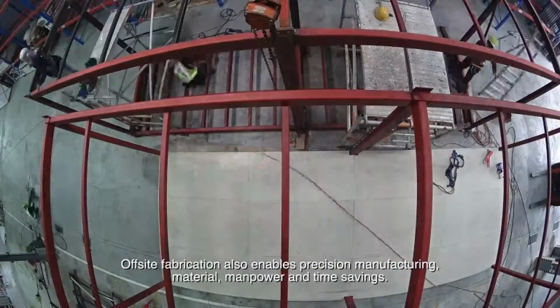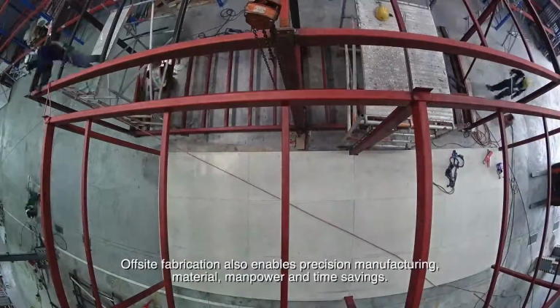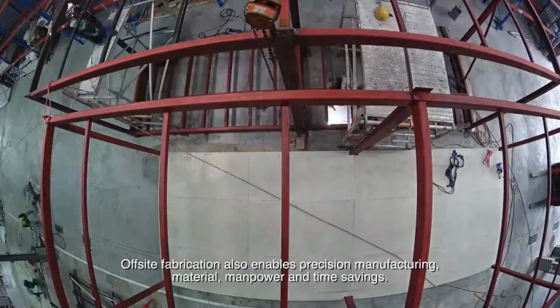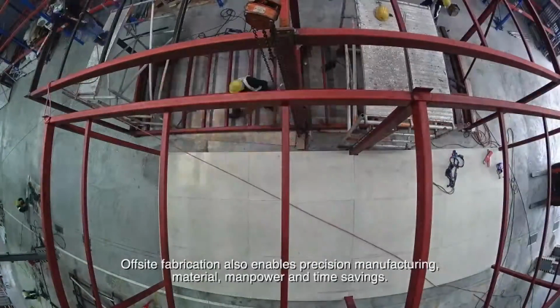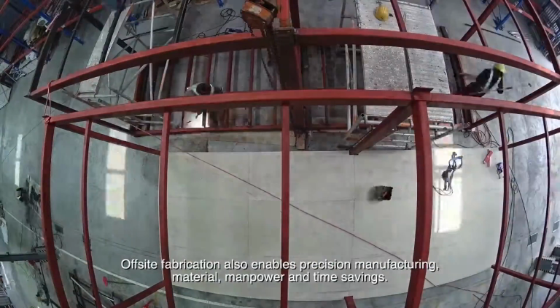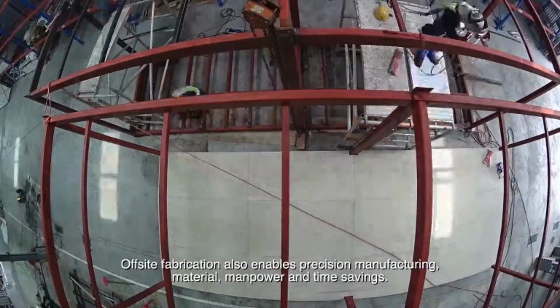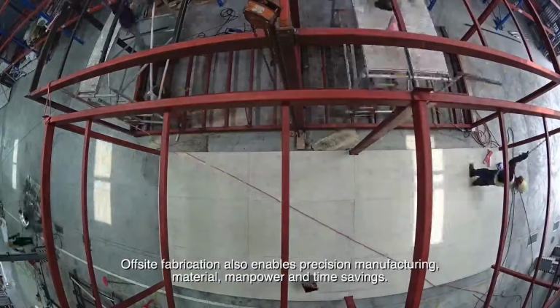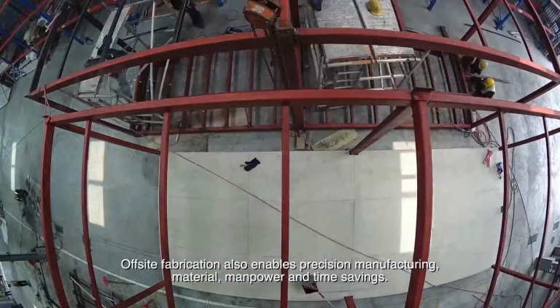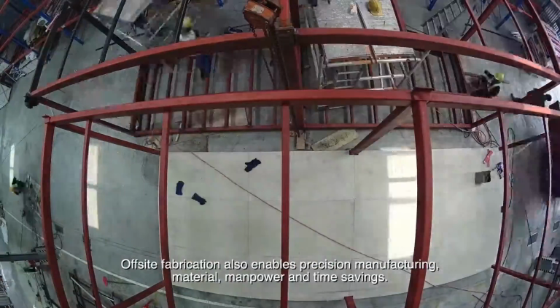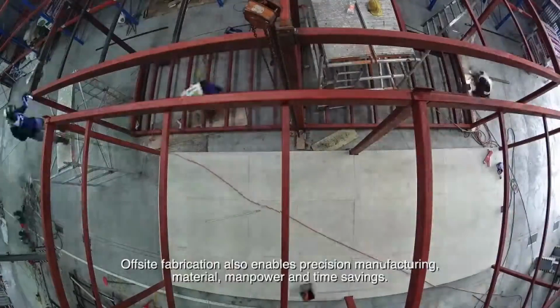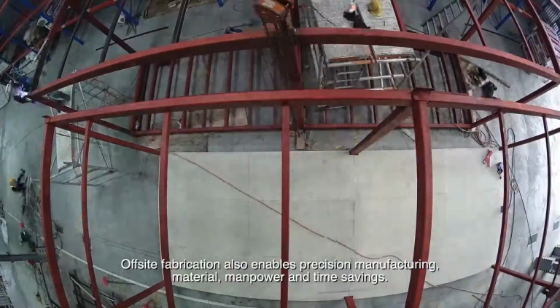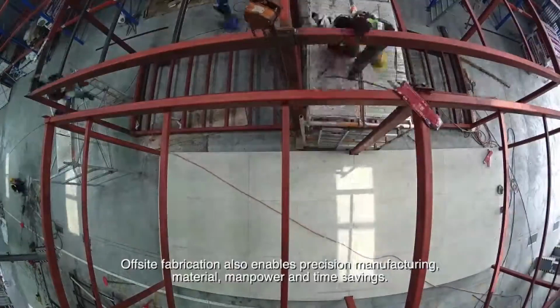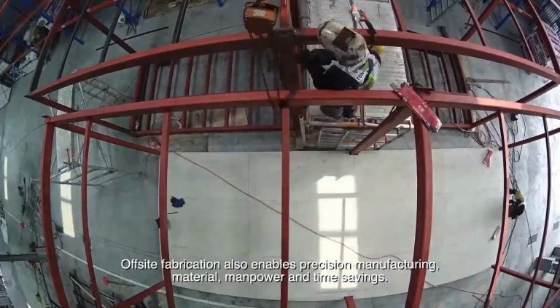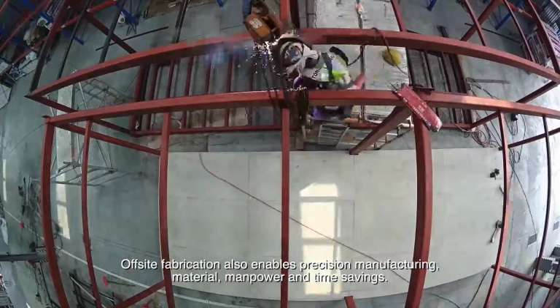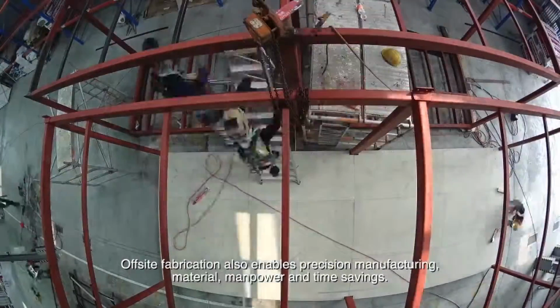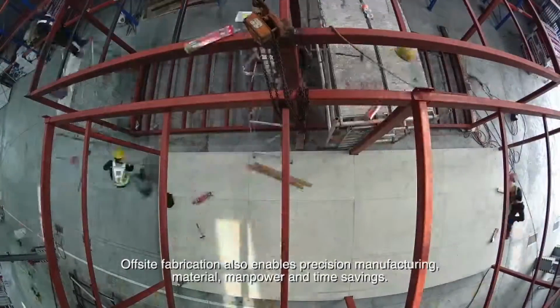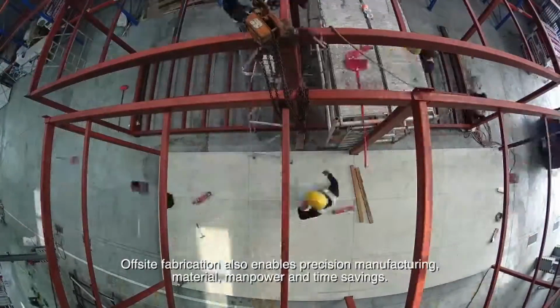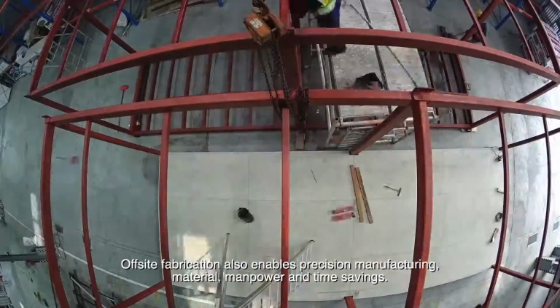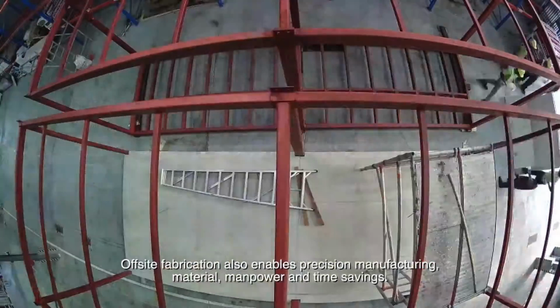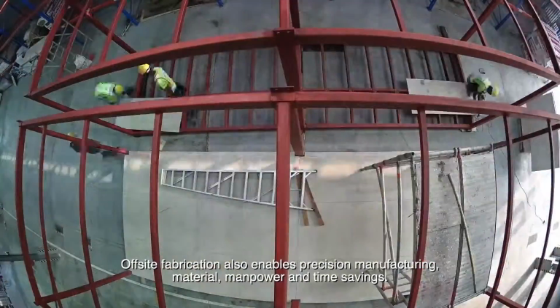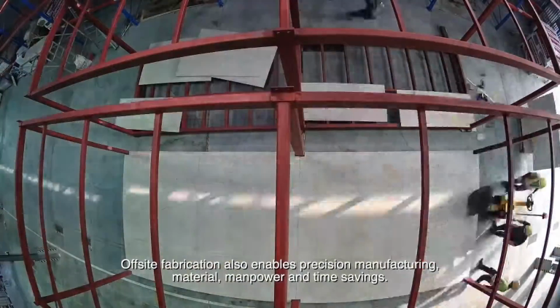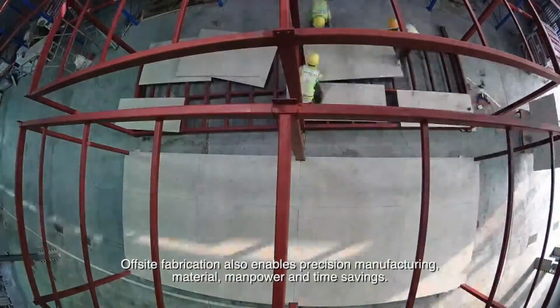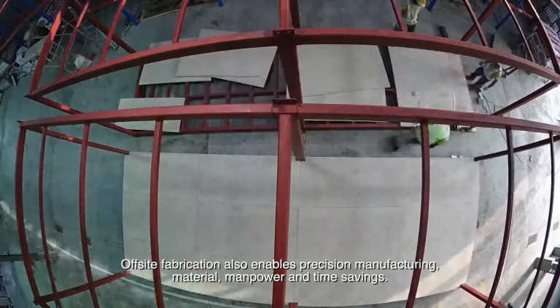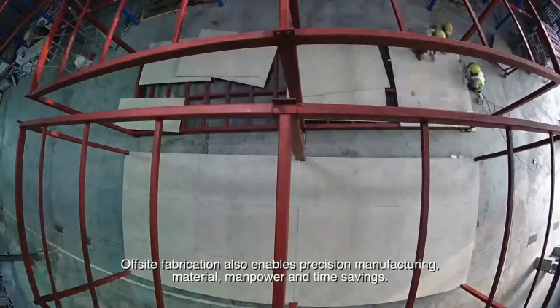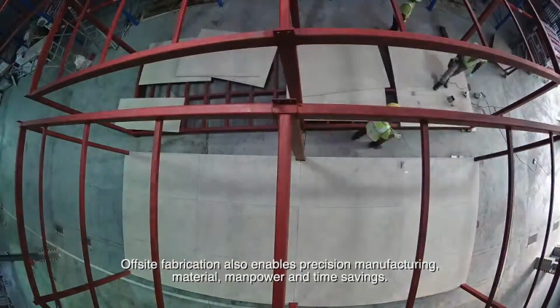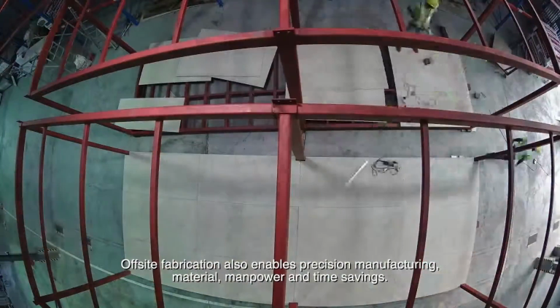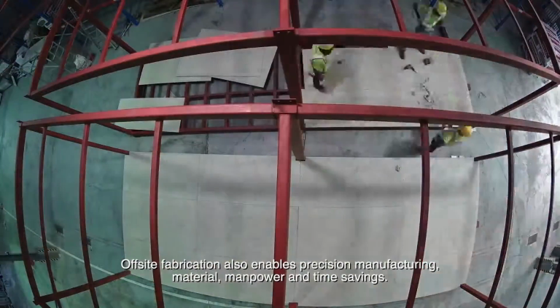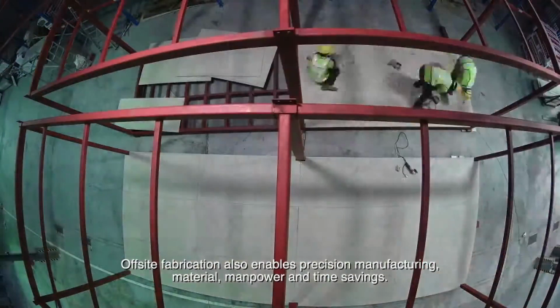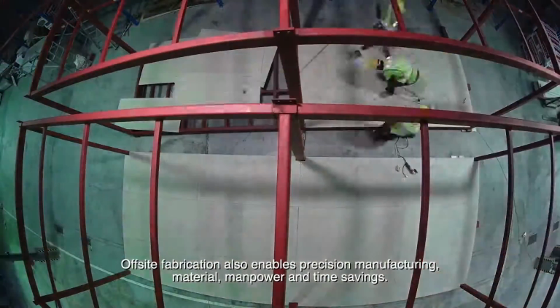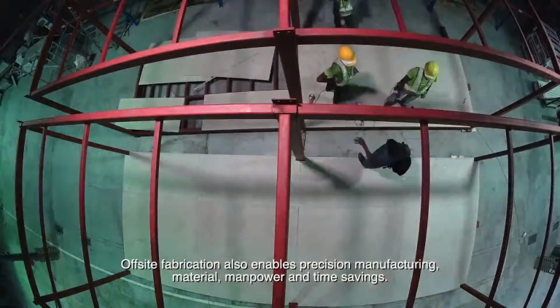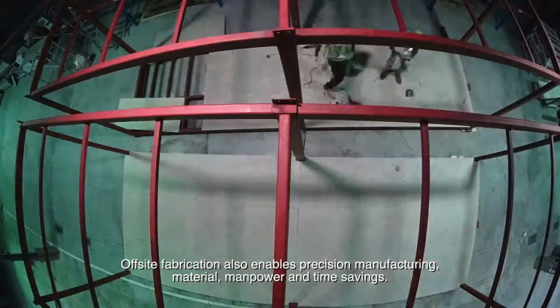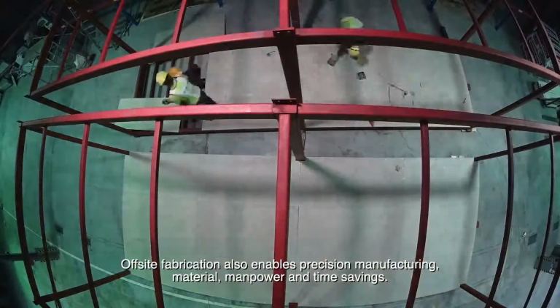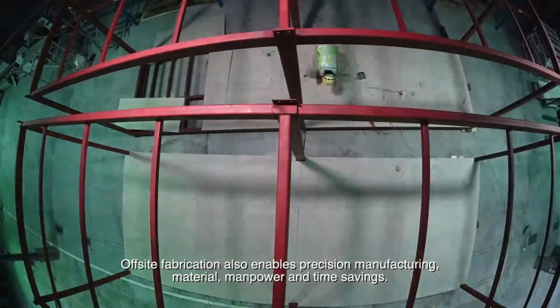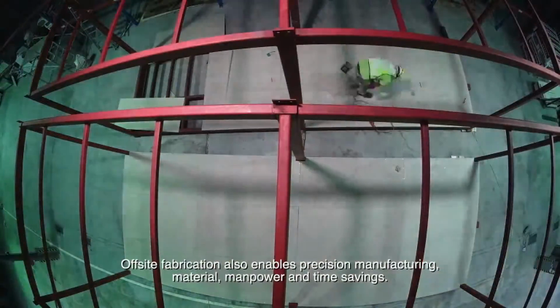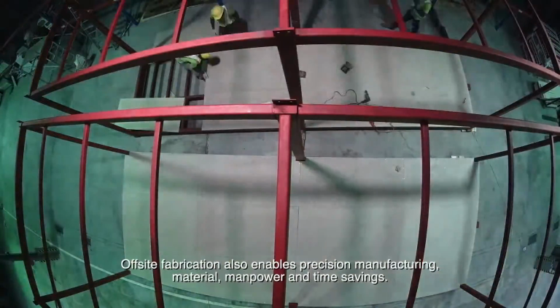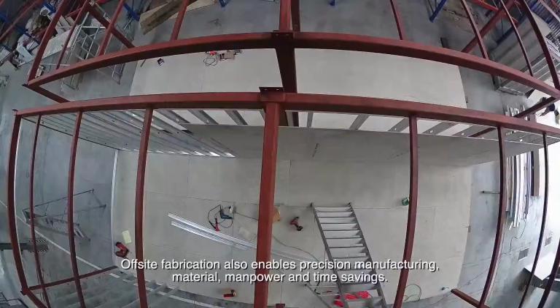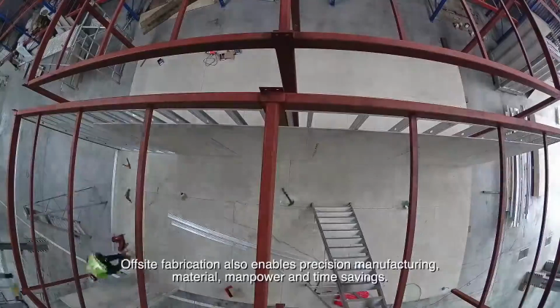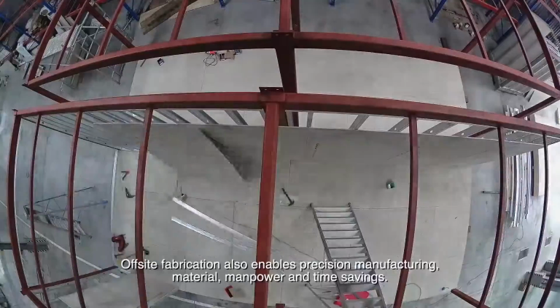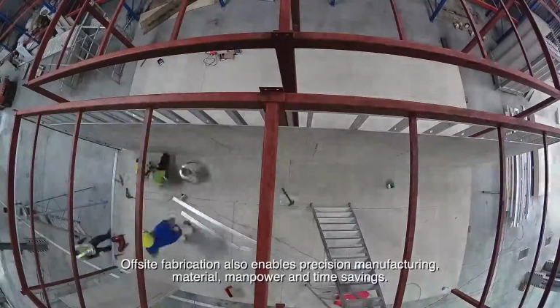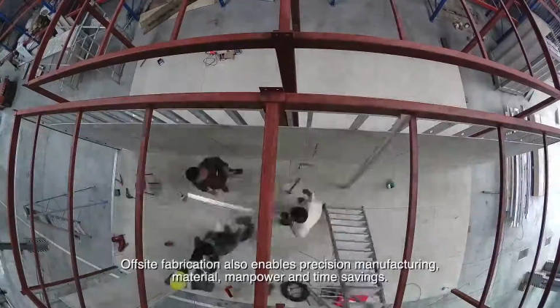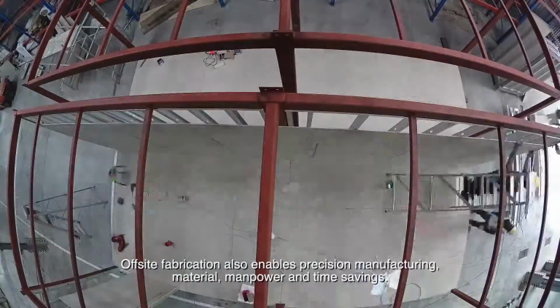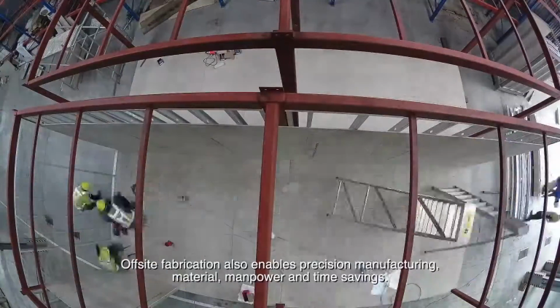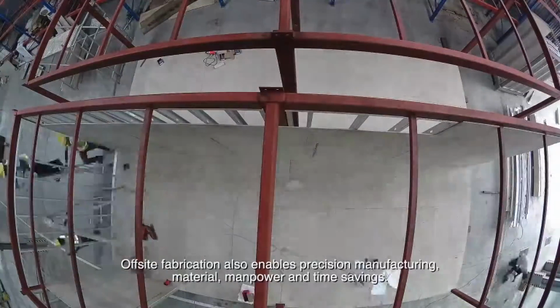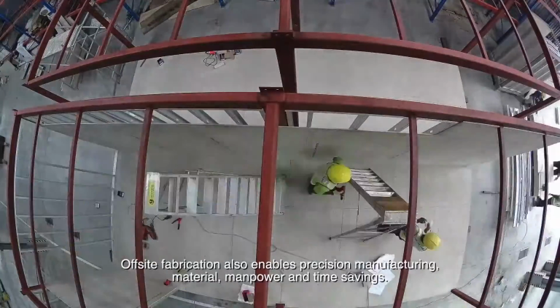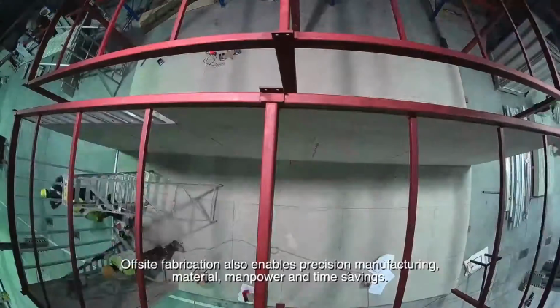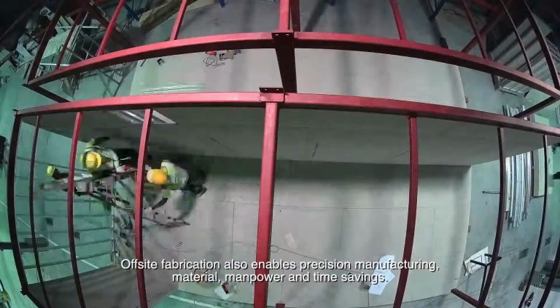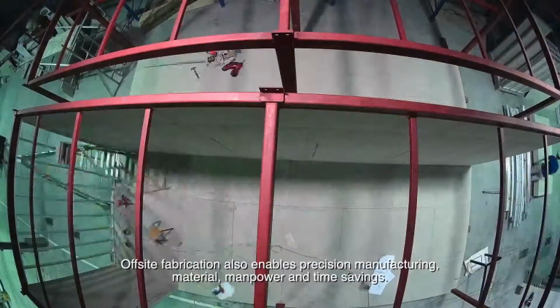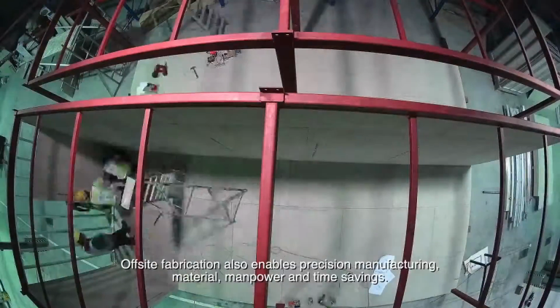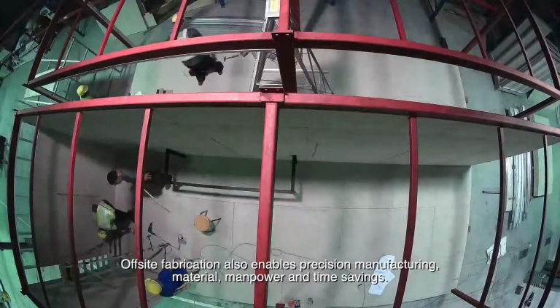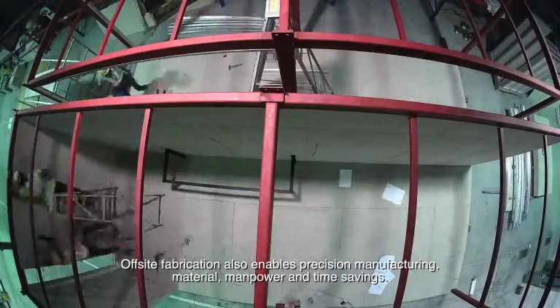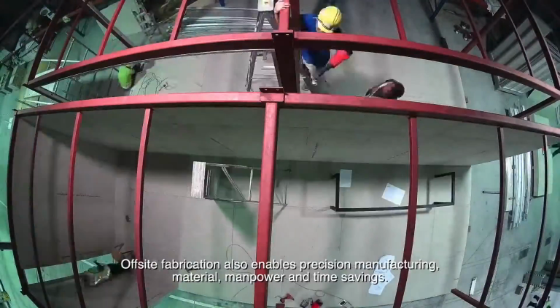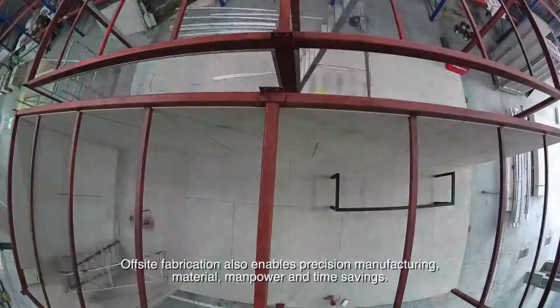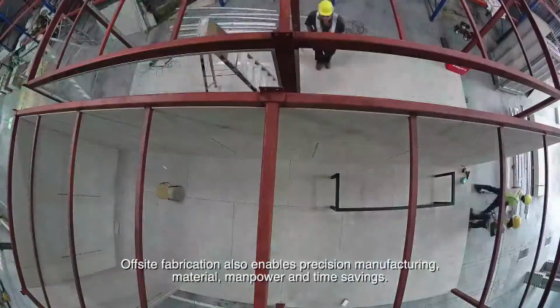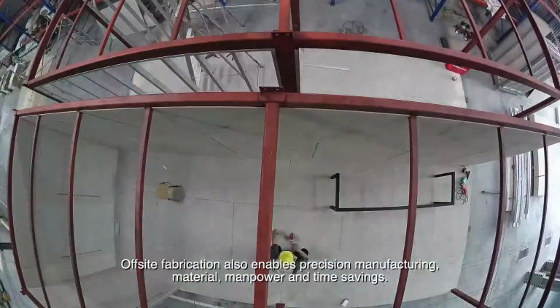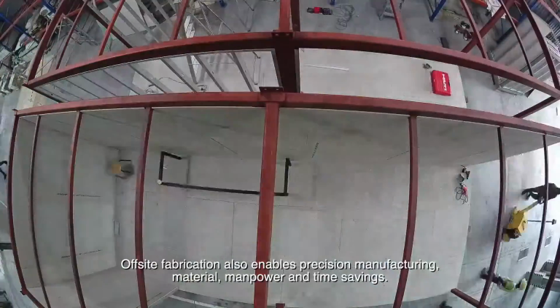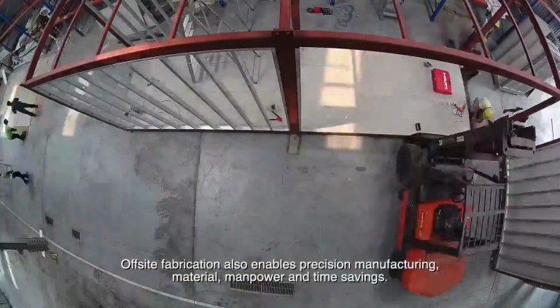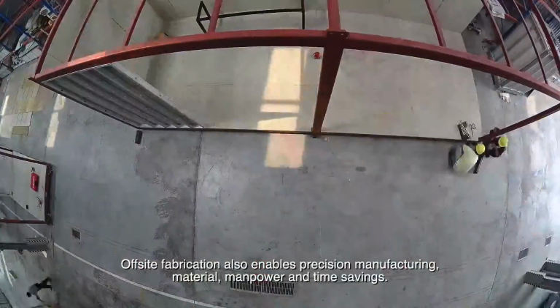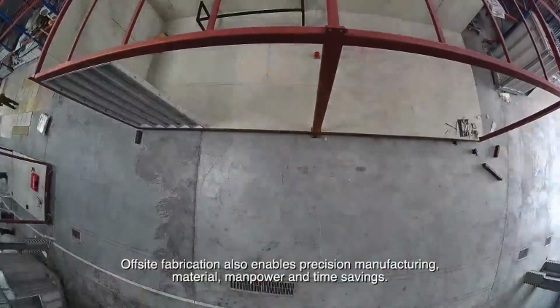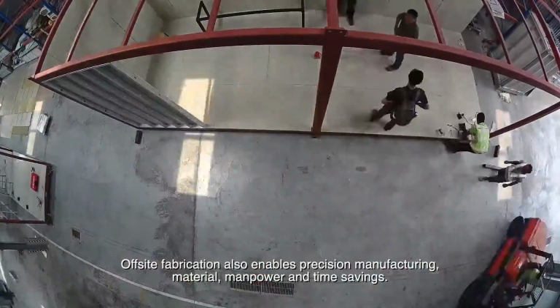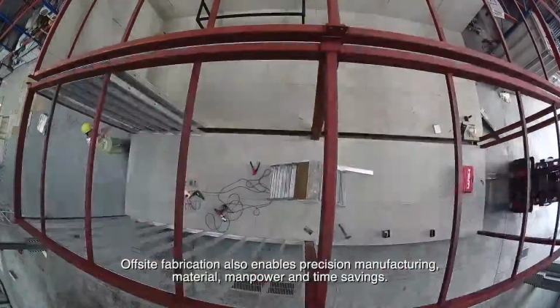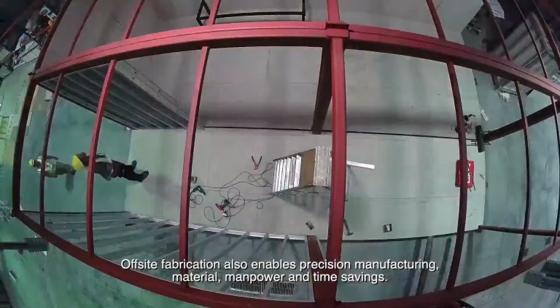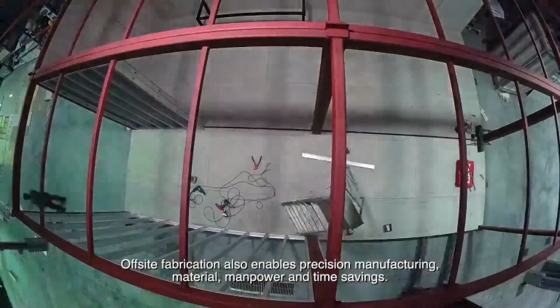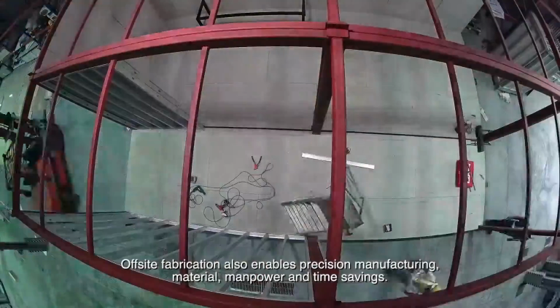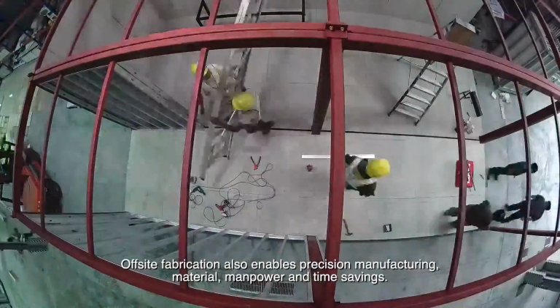Off-site fabrication also enables precision manufacturing, as well as material, manpower, and time savings.